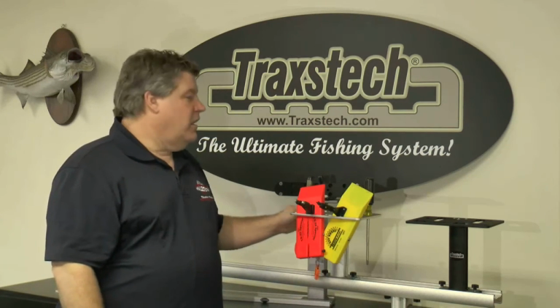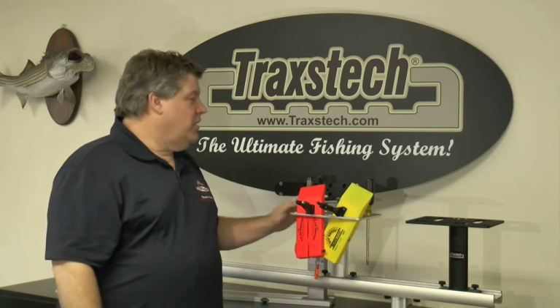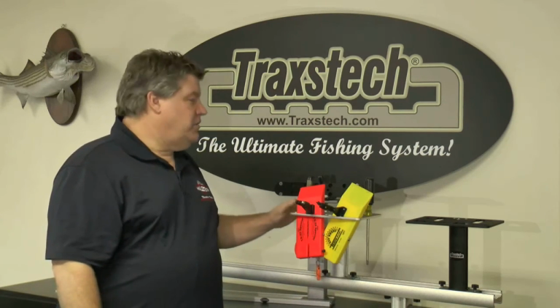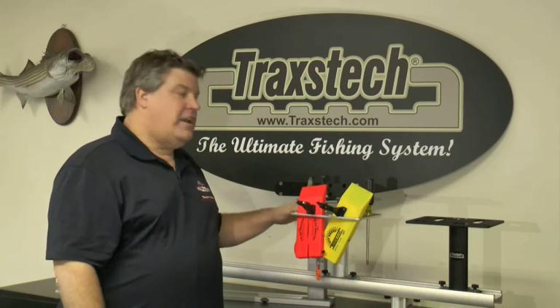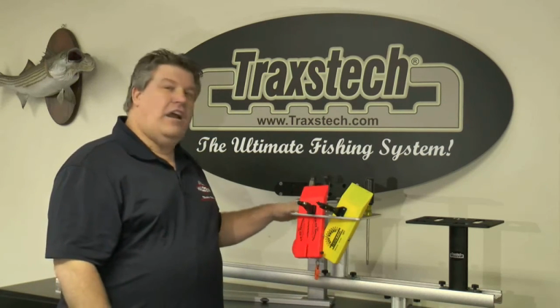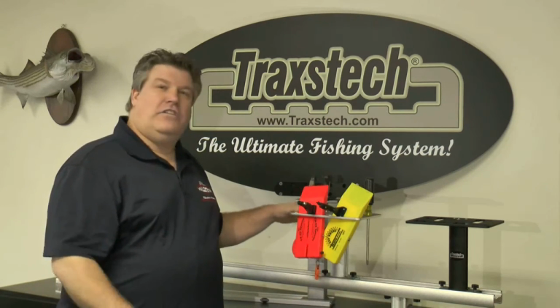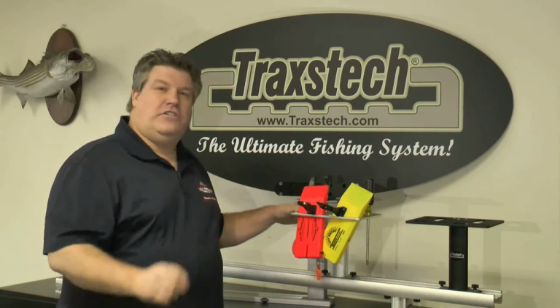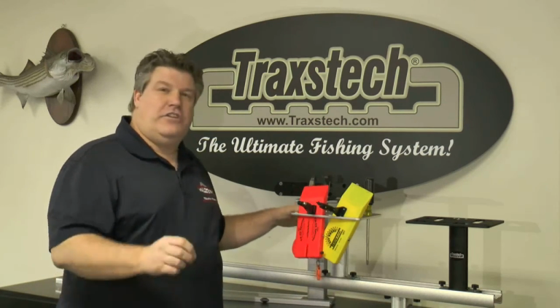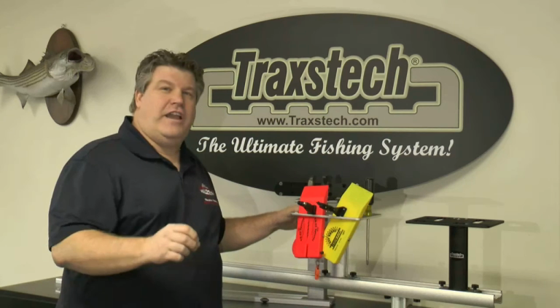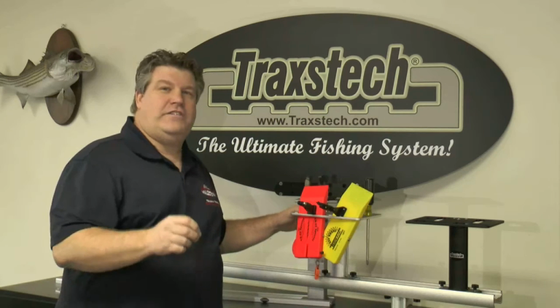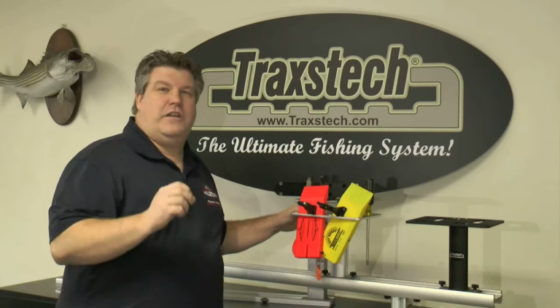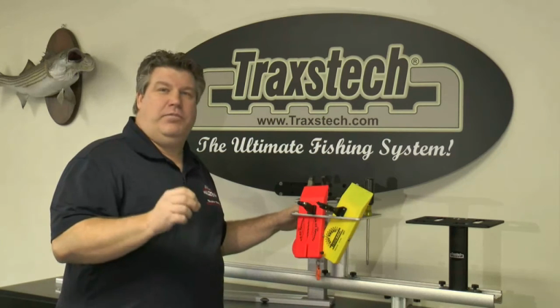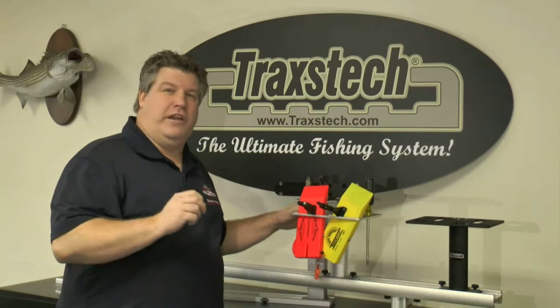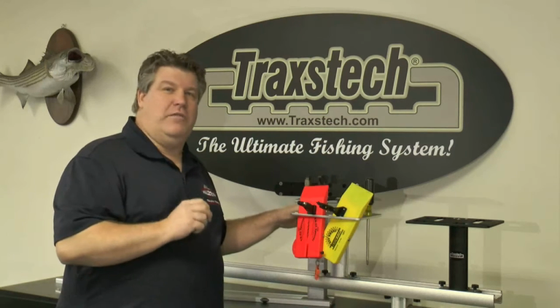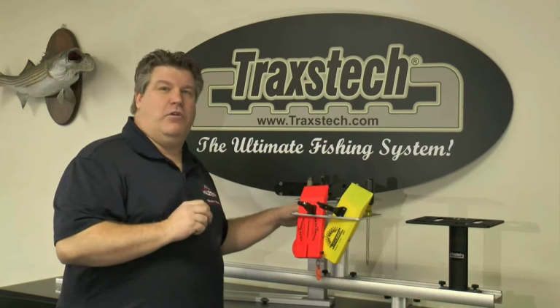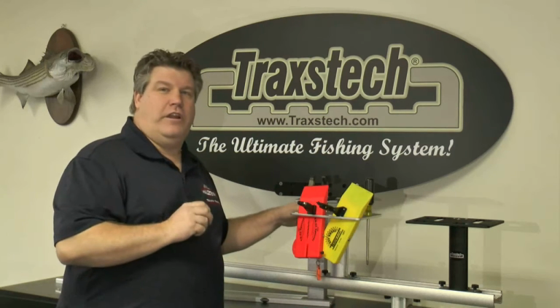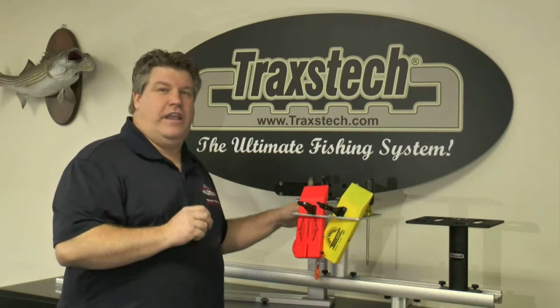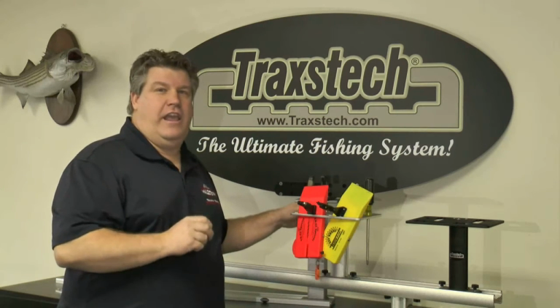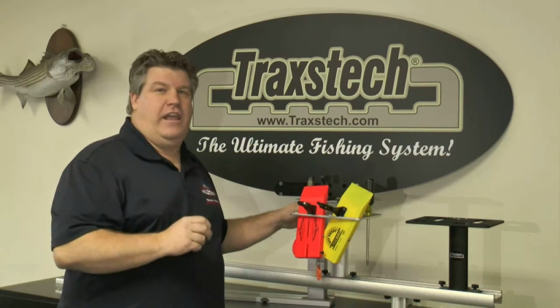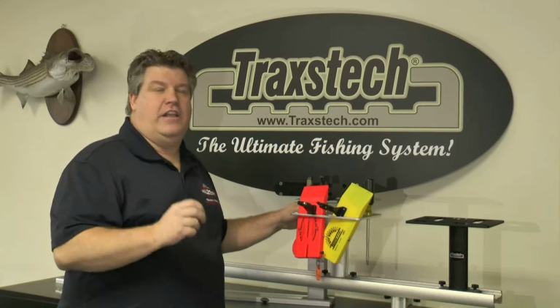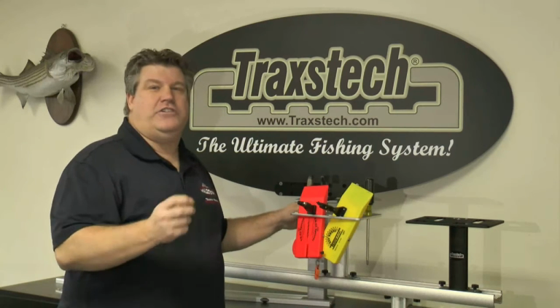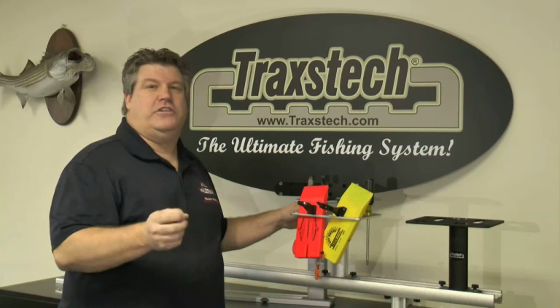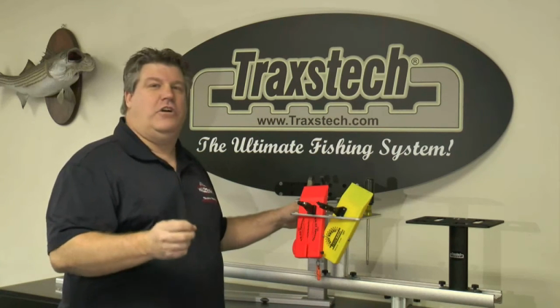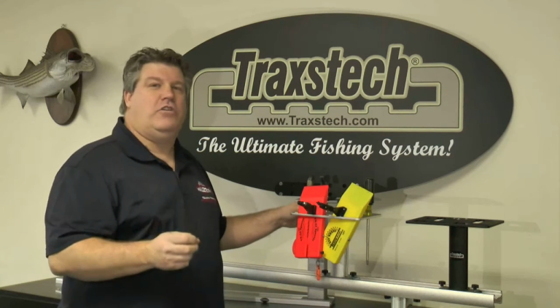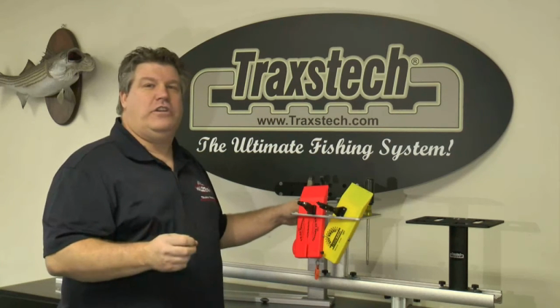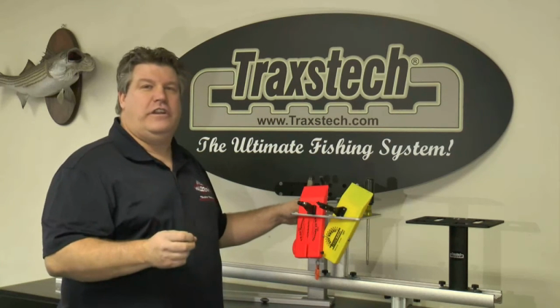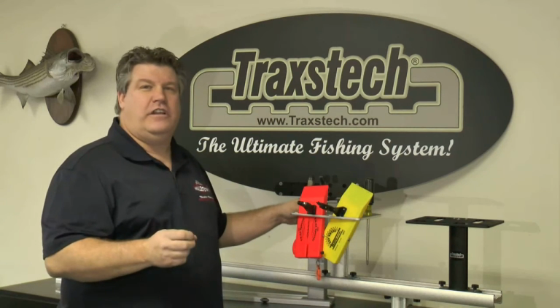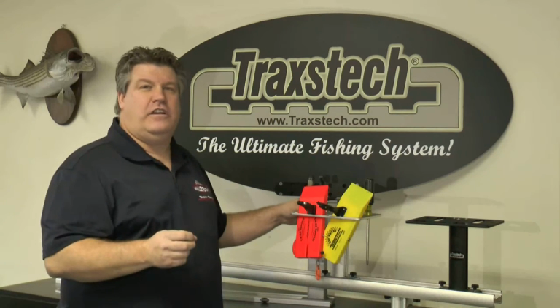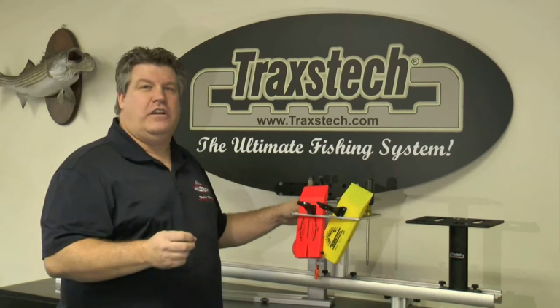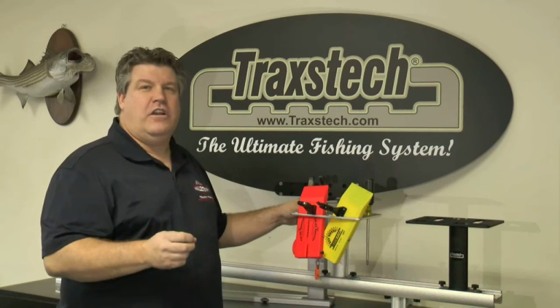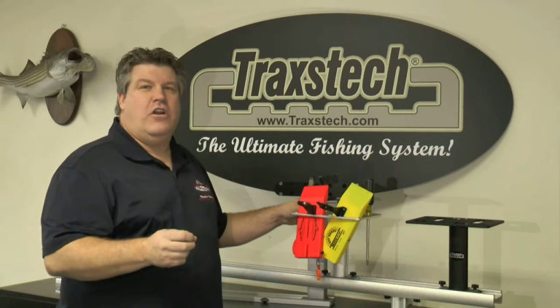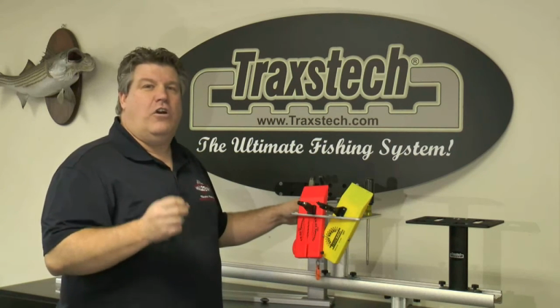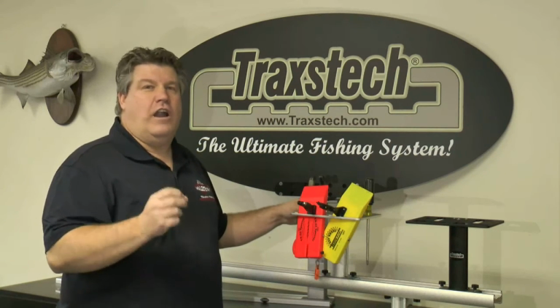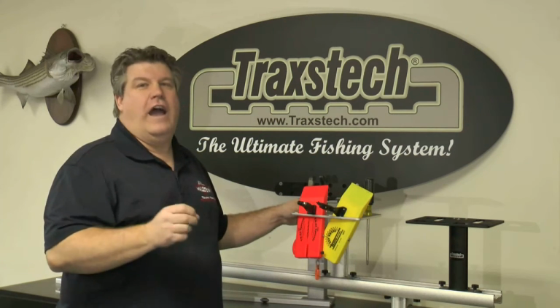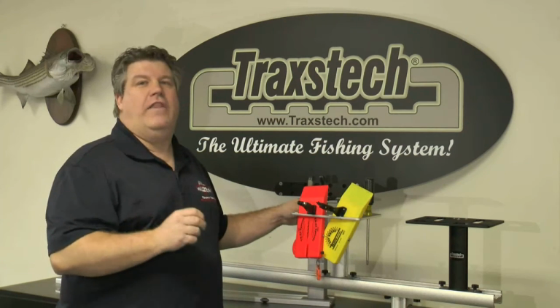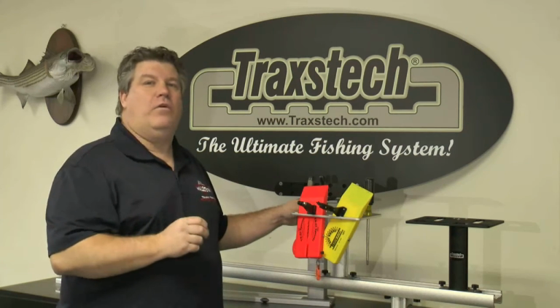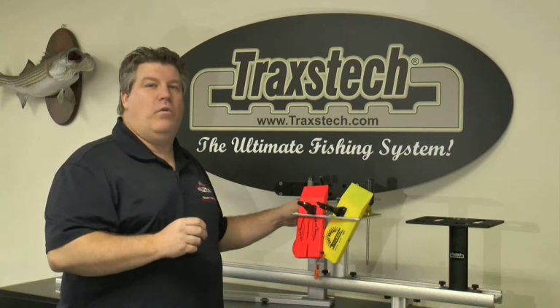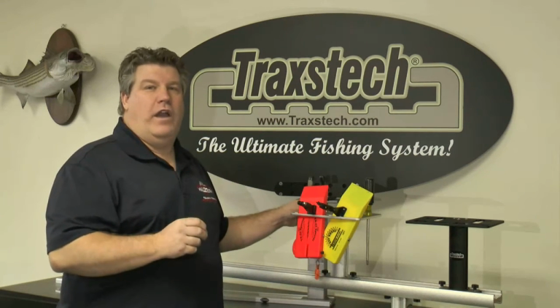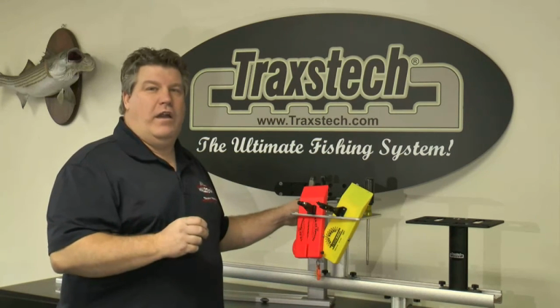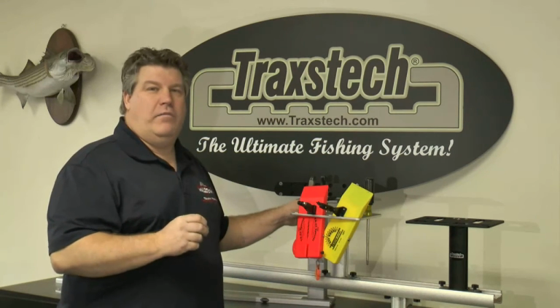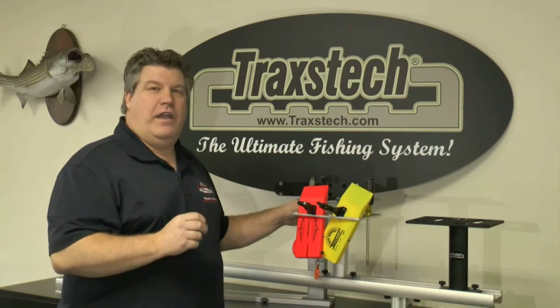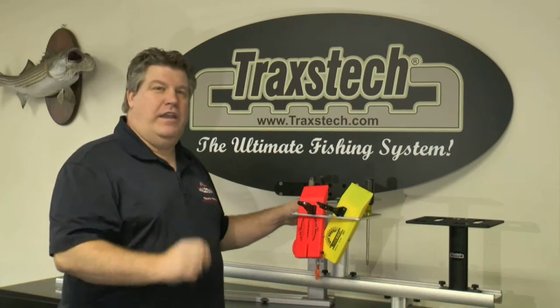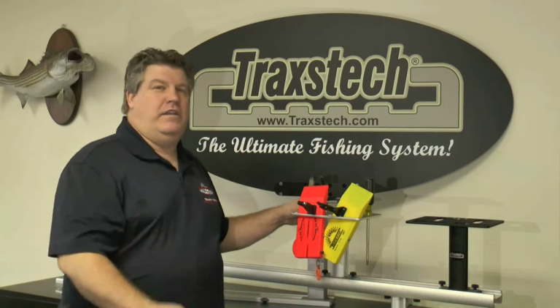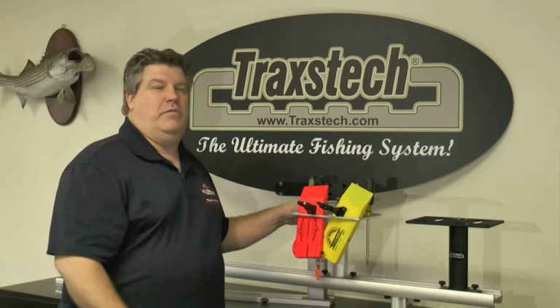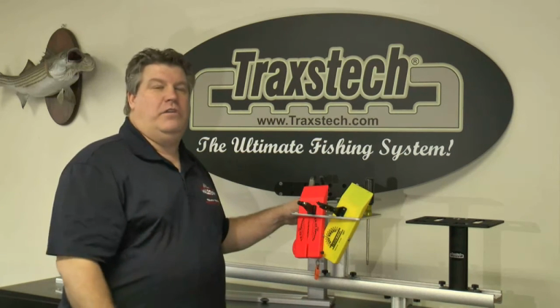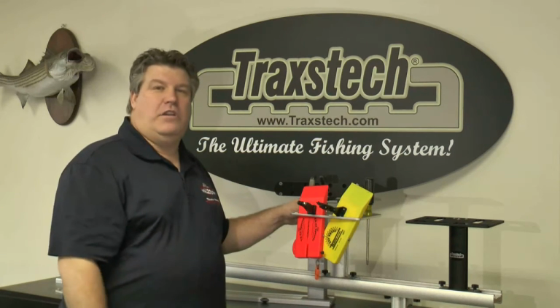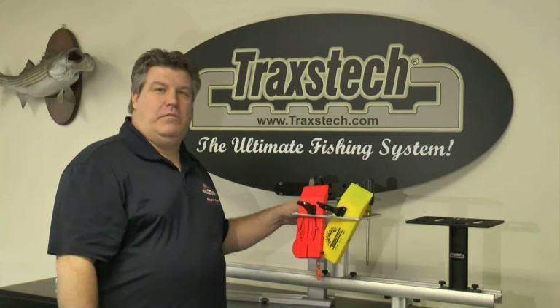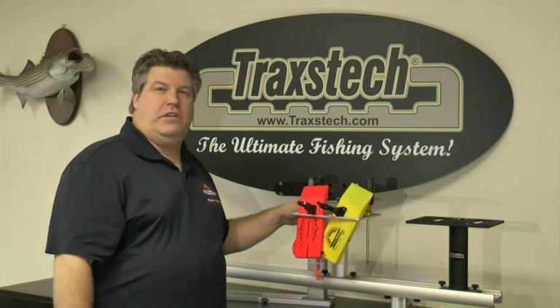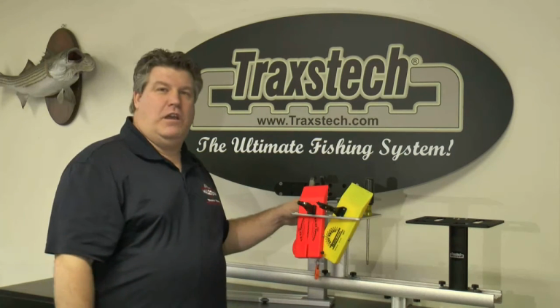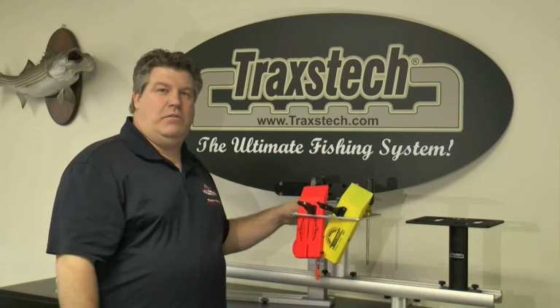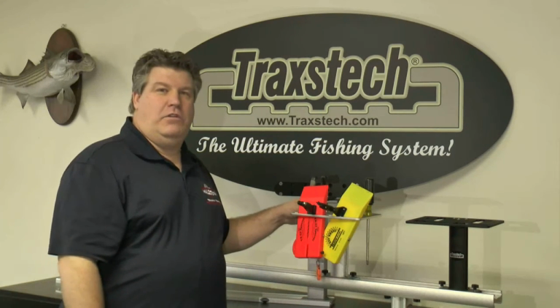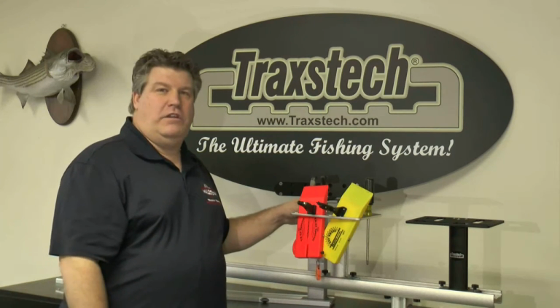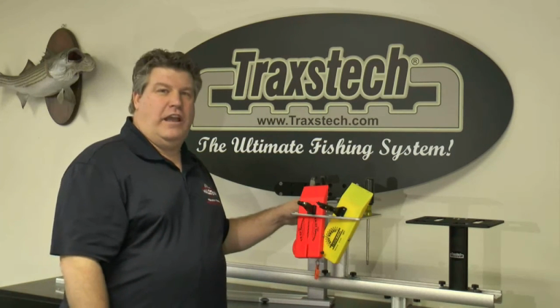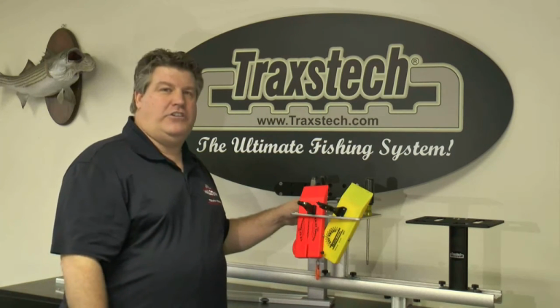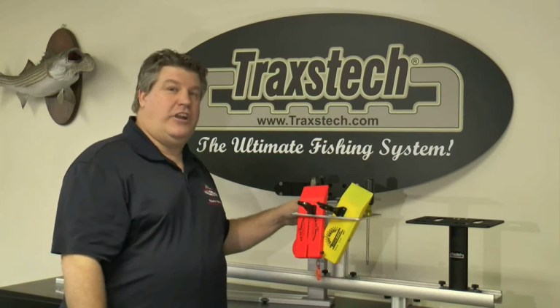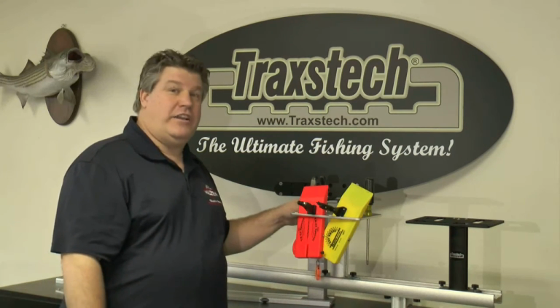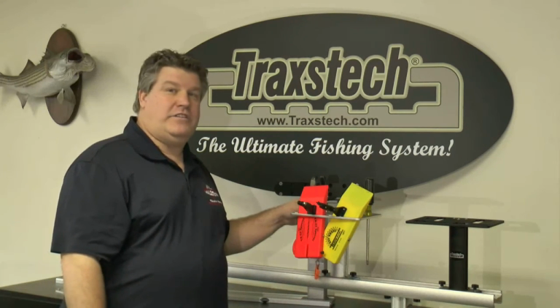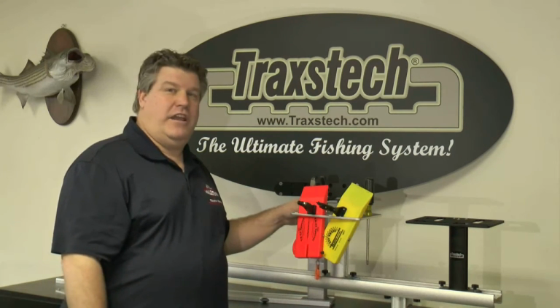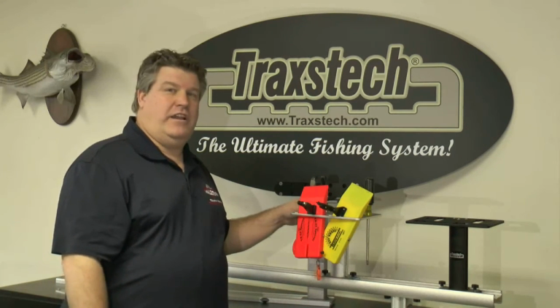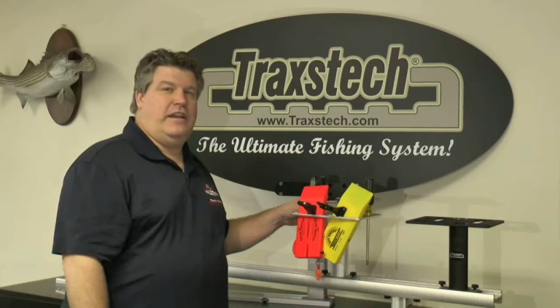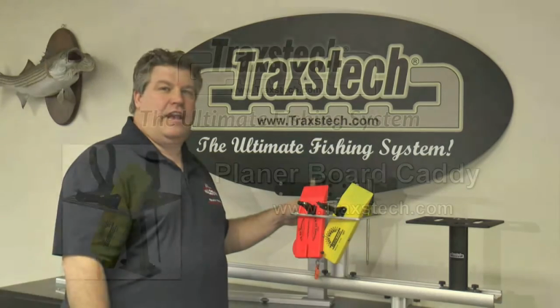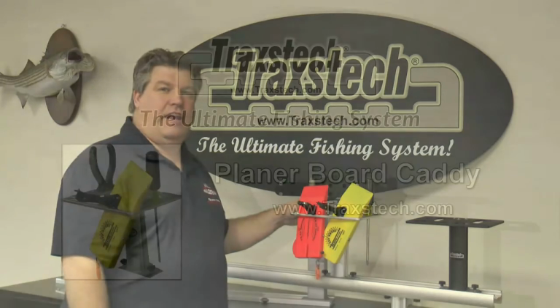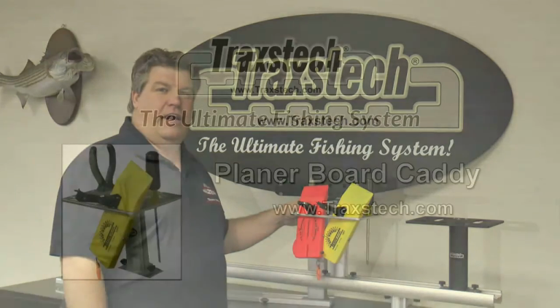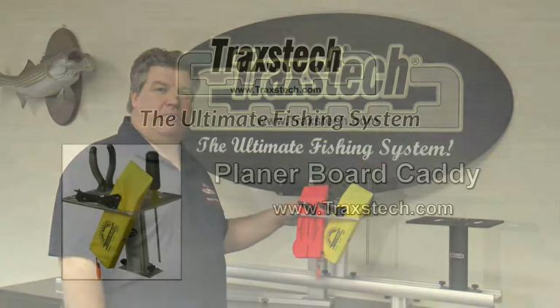Check out the Traxtec planer board carrier at your local dealer or on the web at www.traxtec.com.